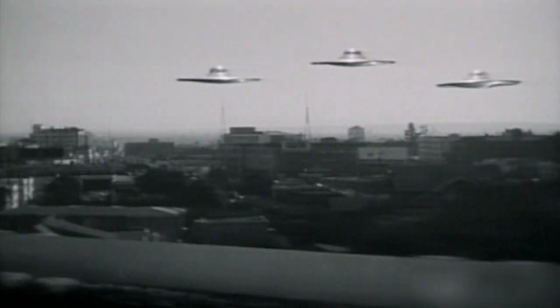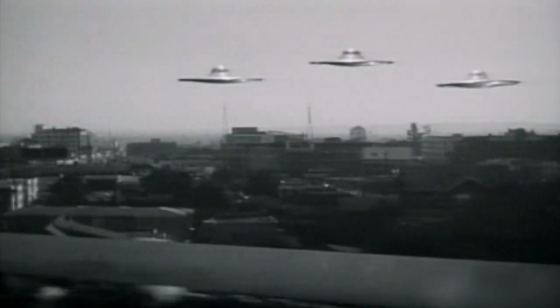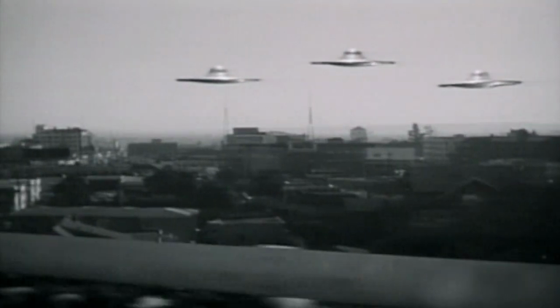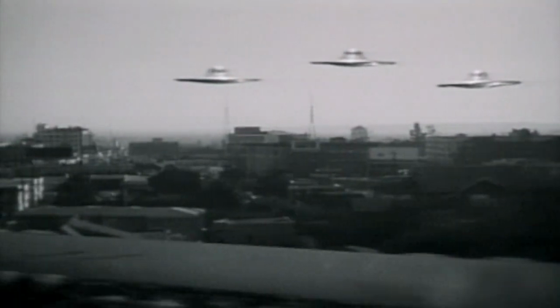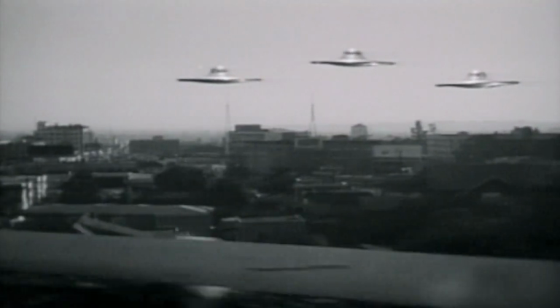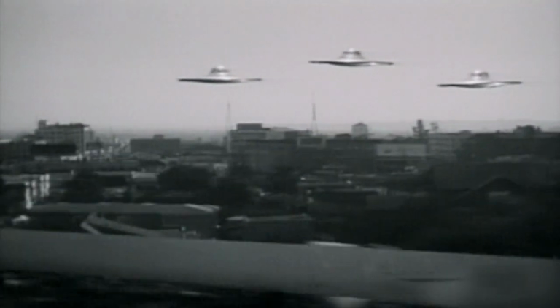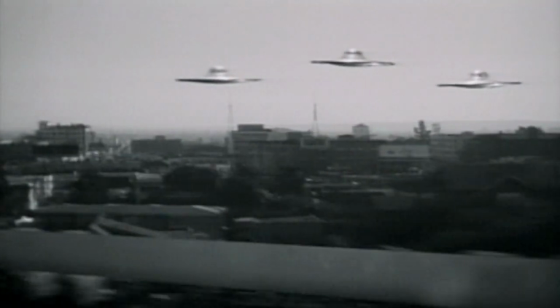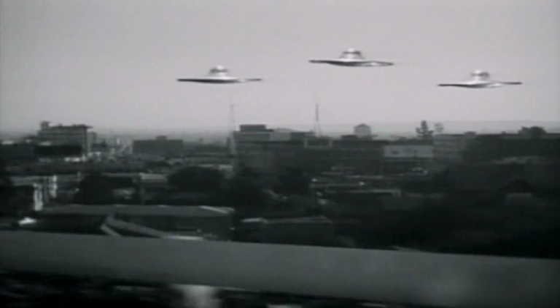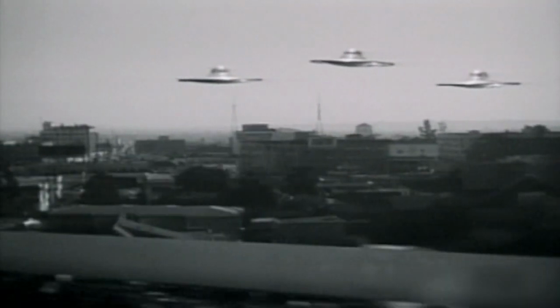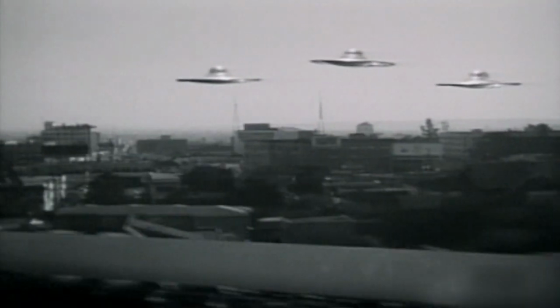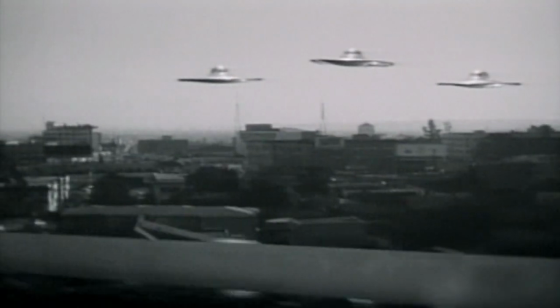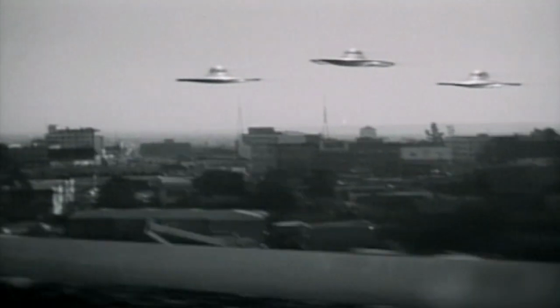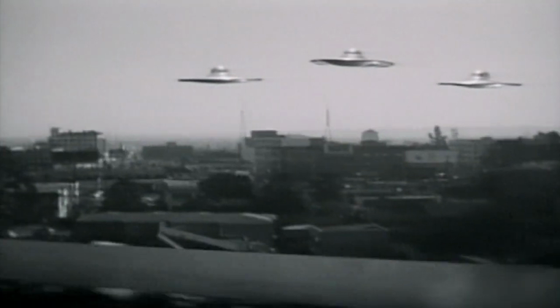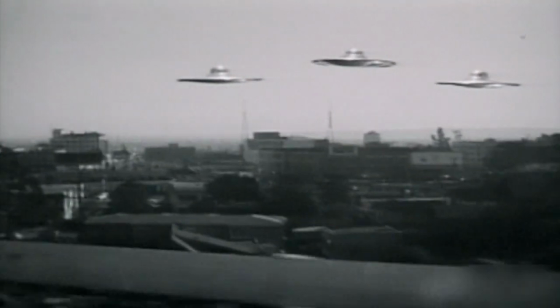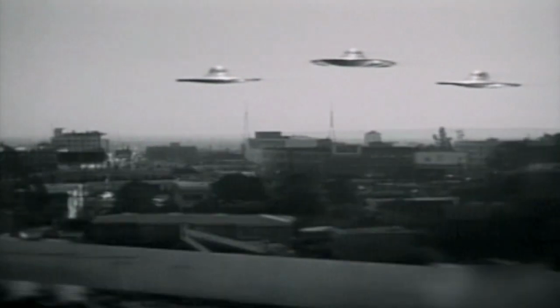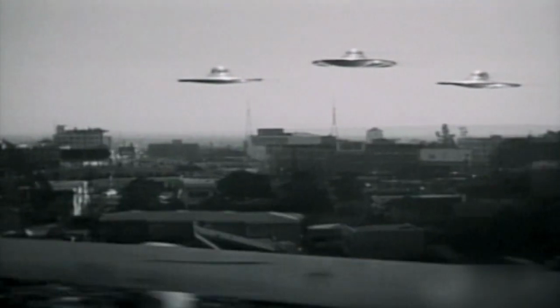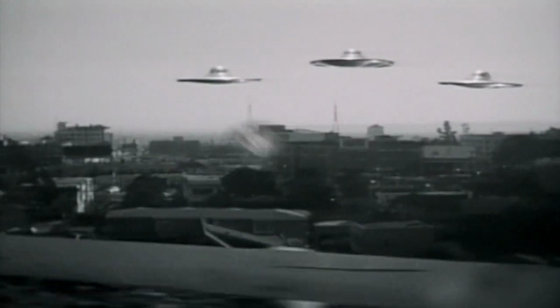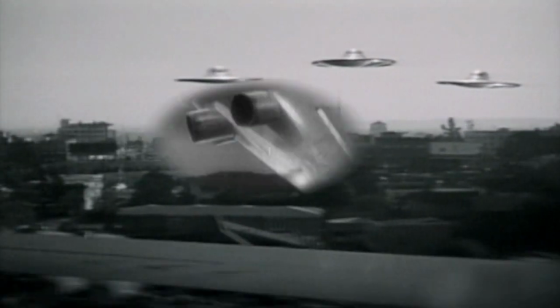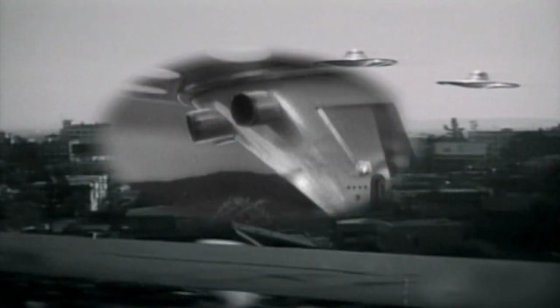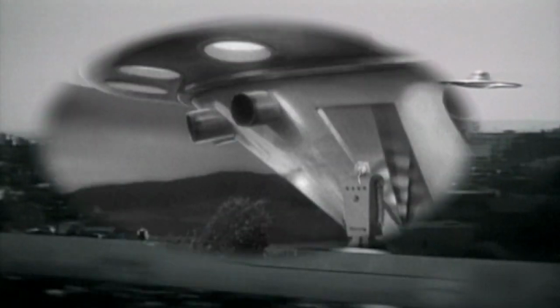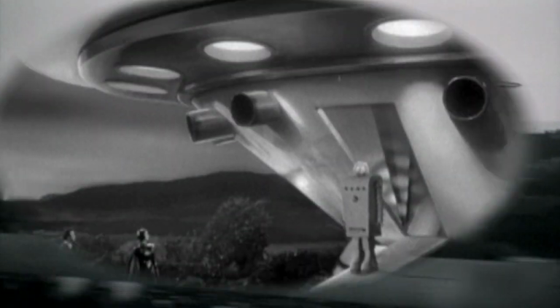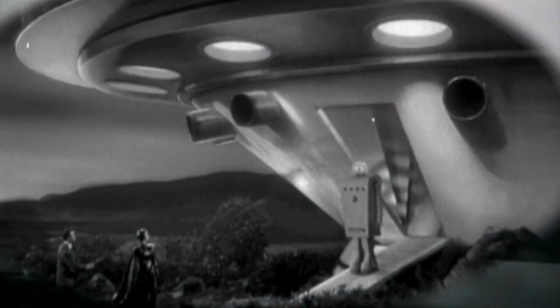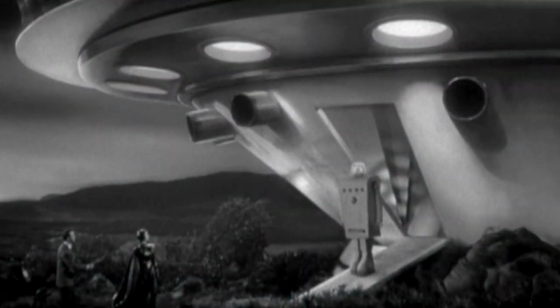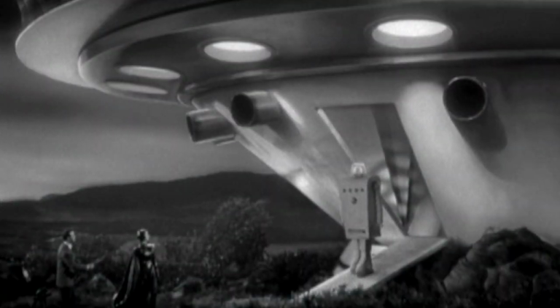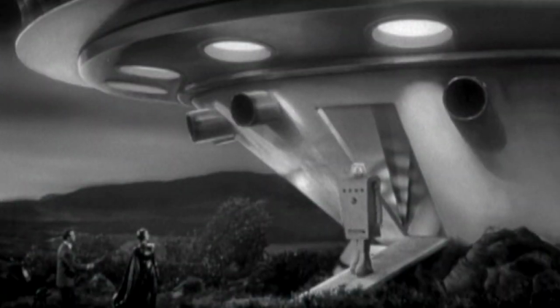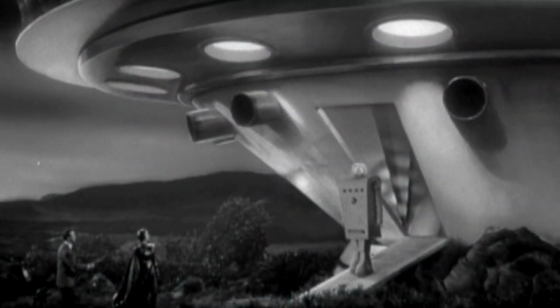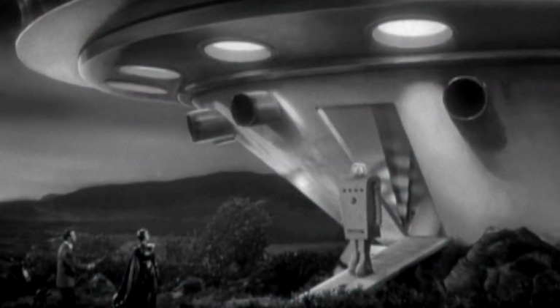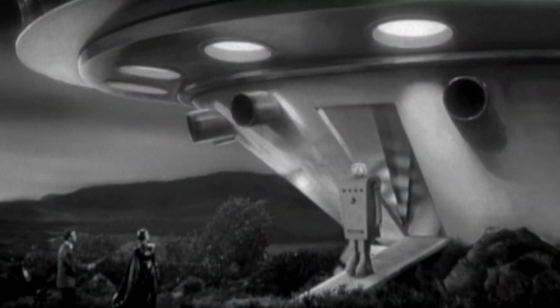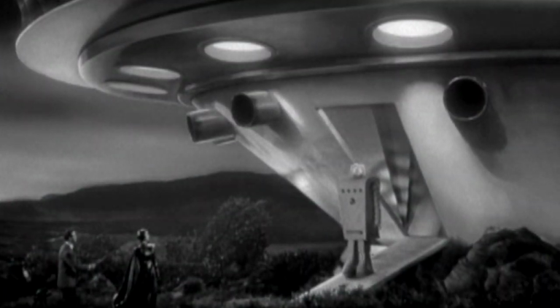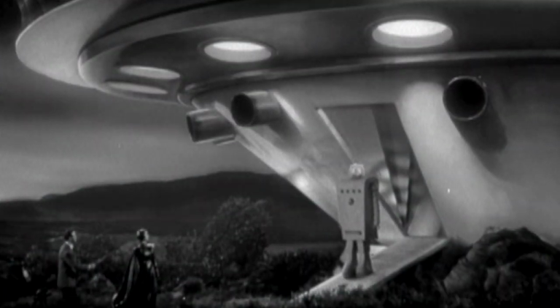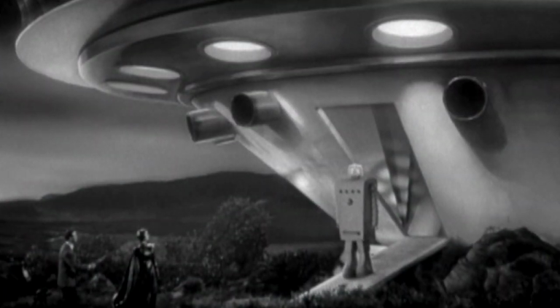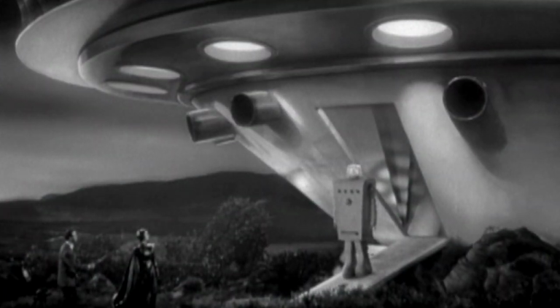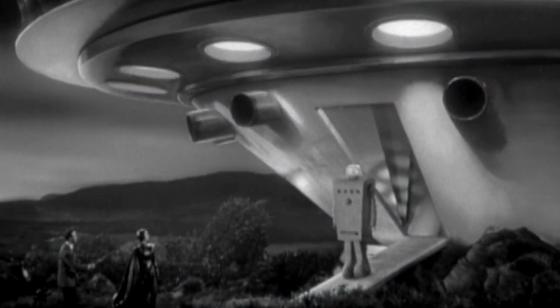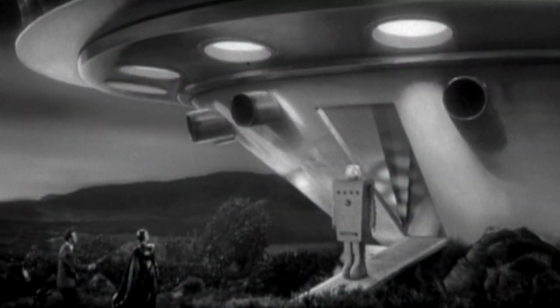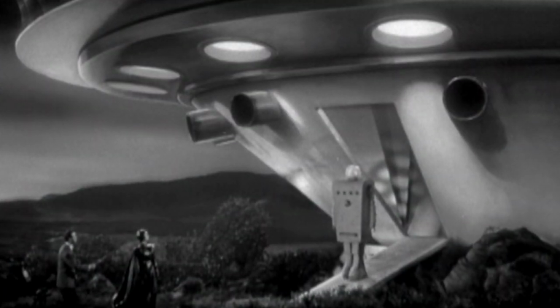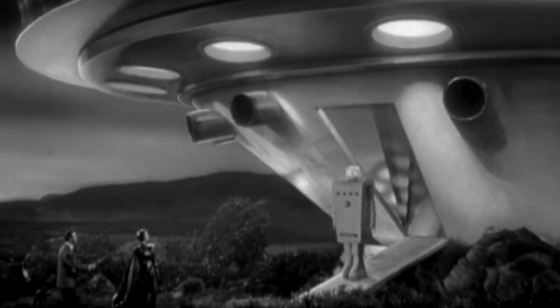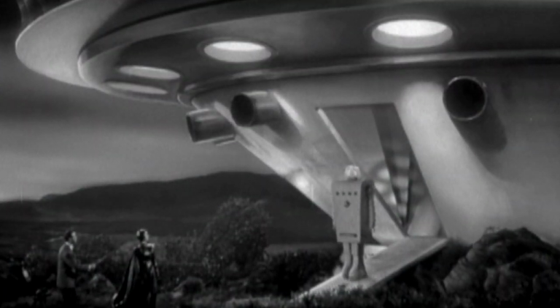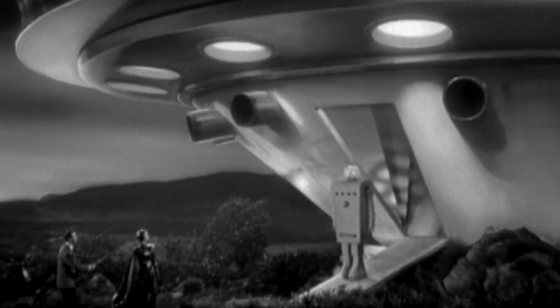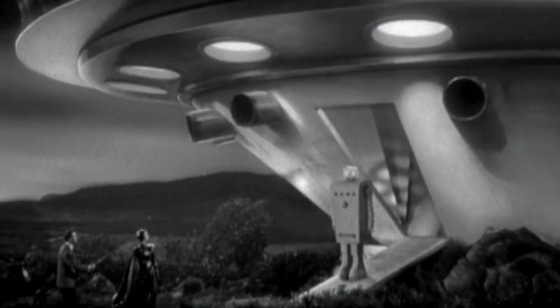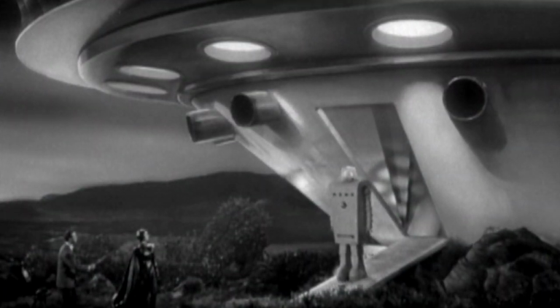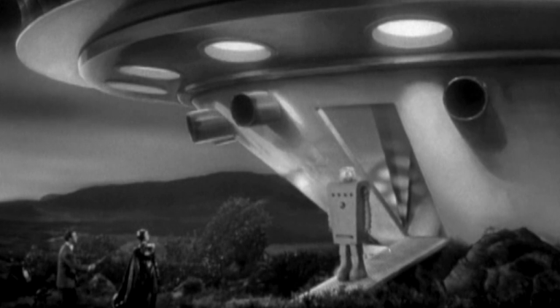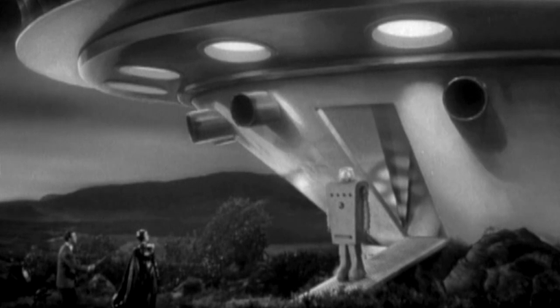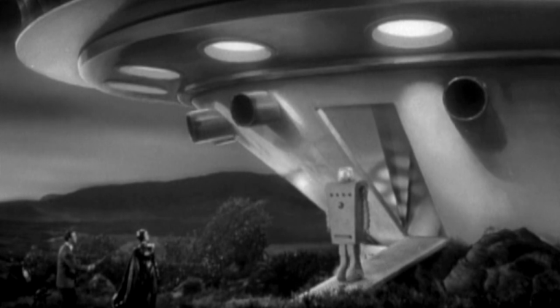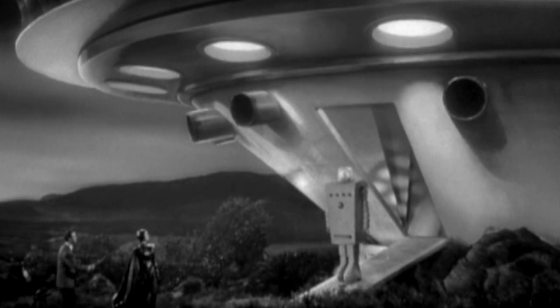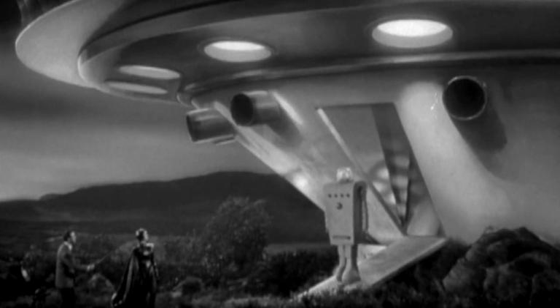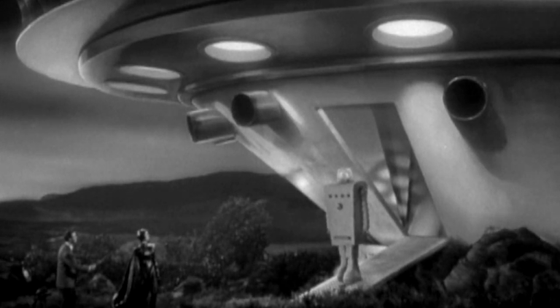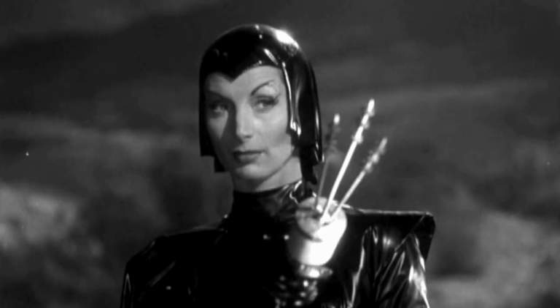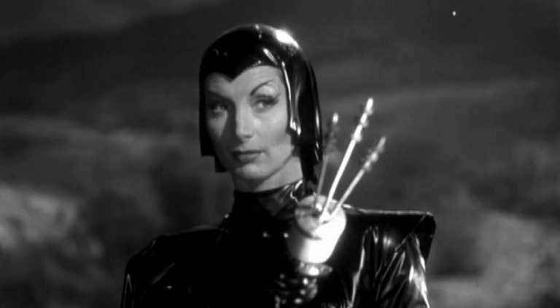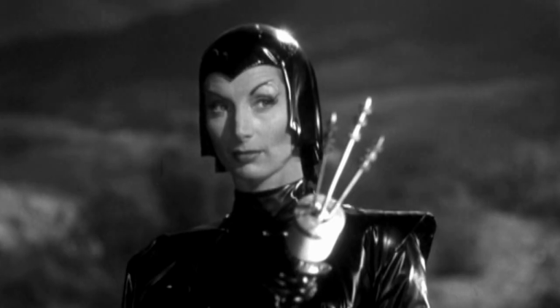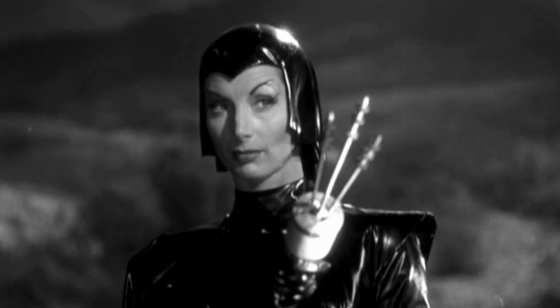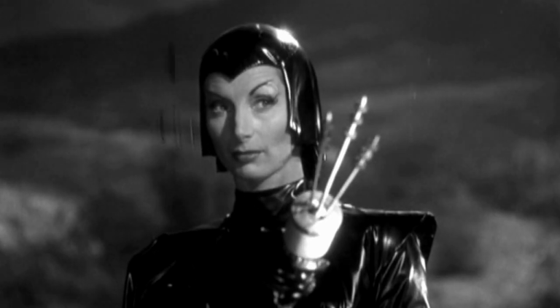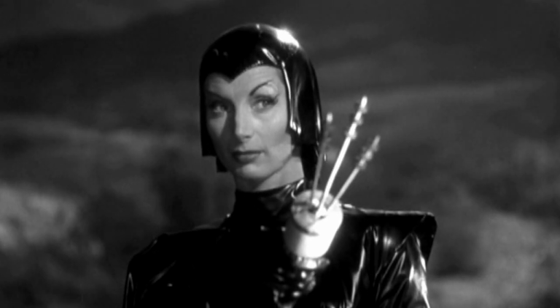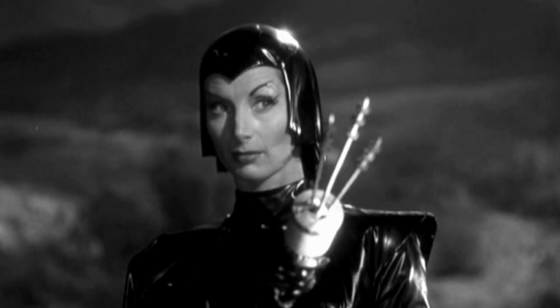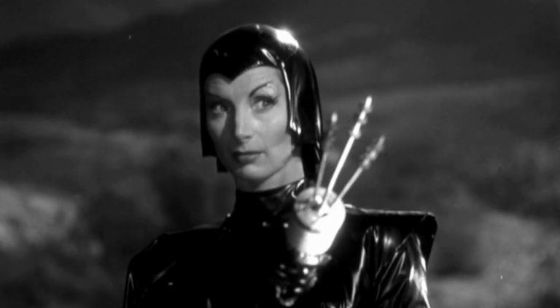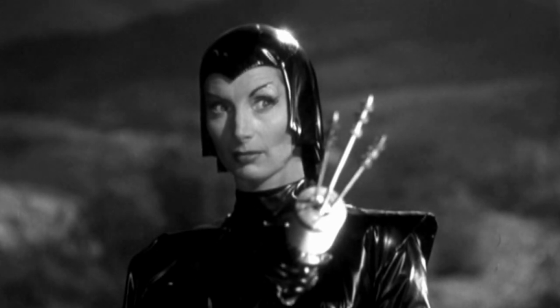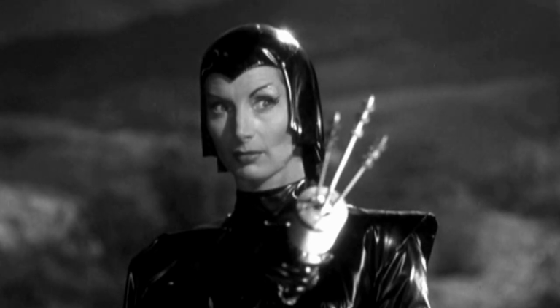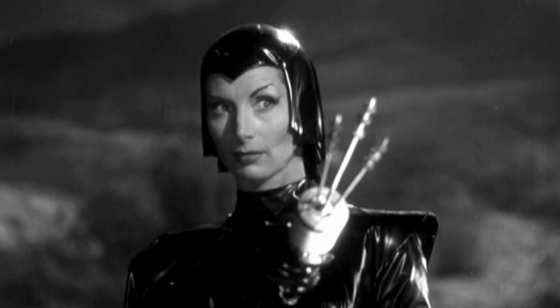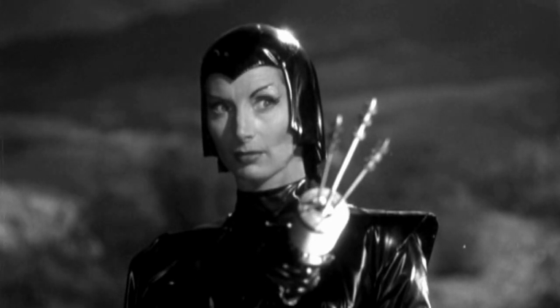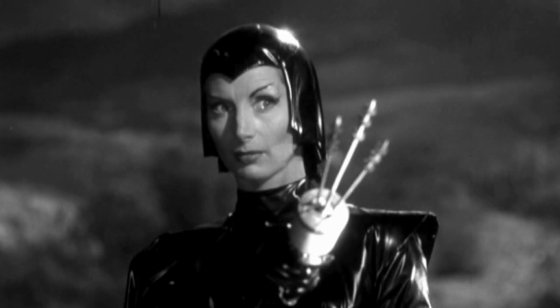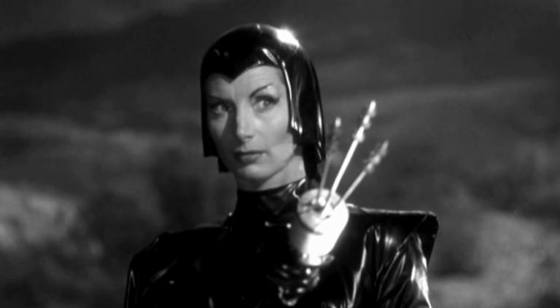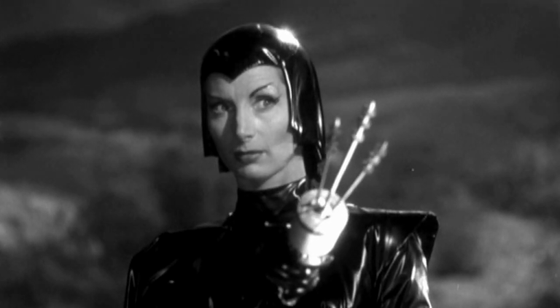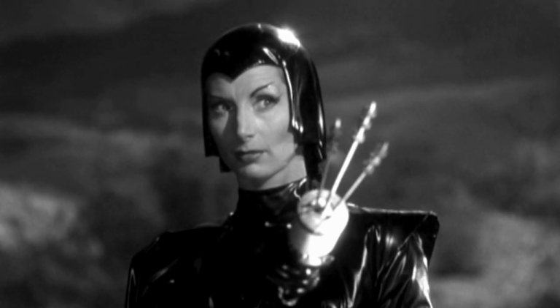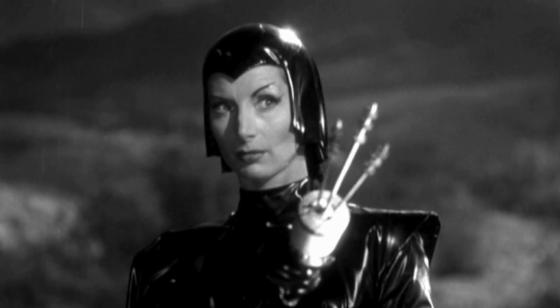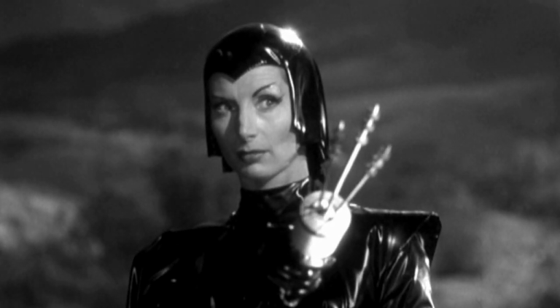It wasn't that long ago we could only wonder if there was life on other planets, and if so, what was it like?